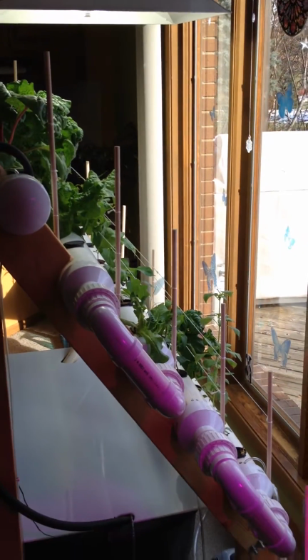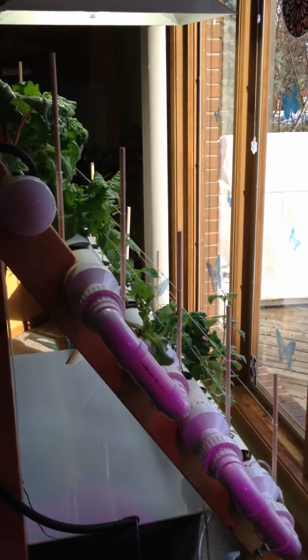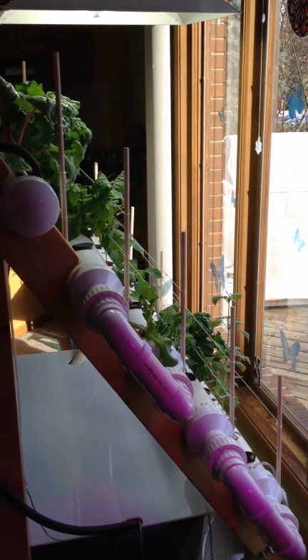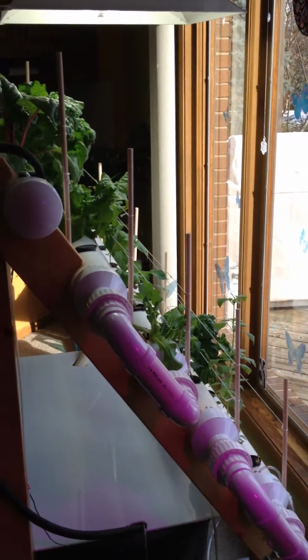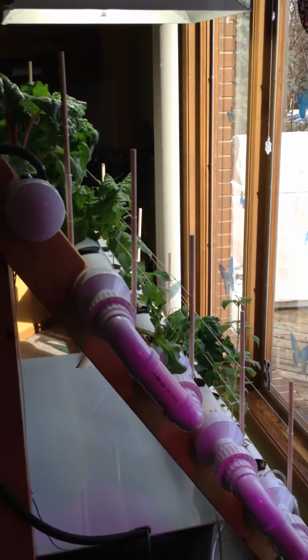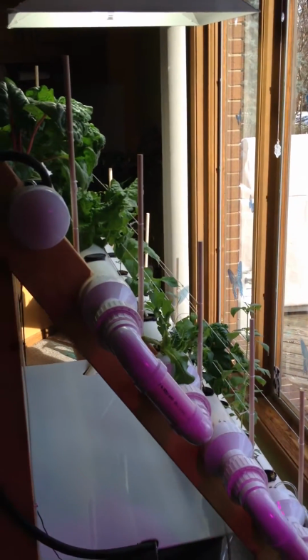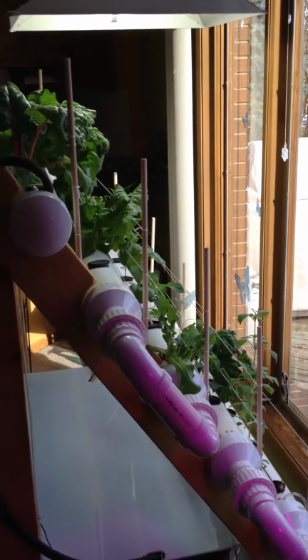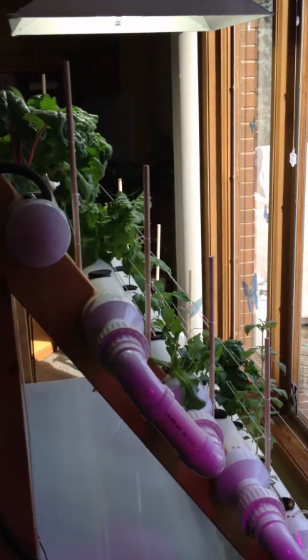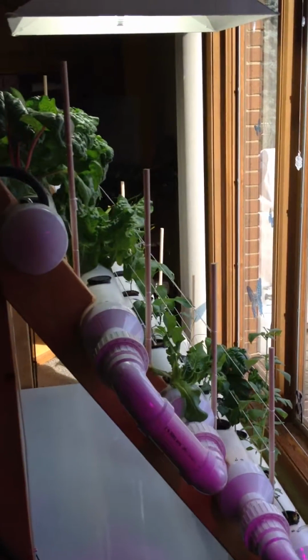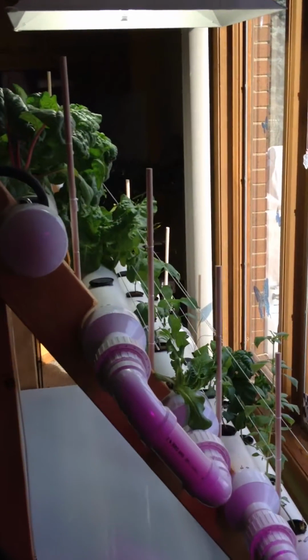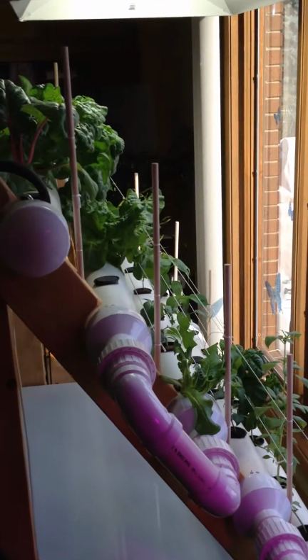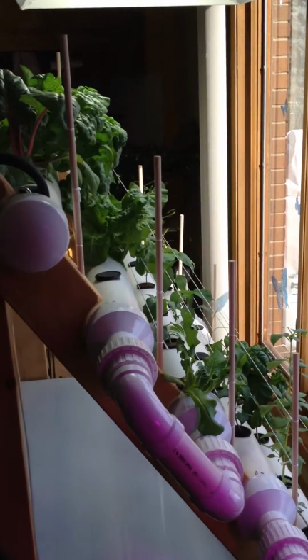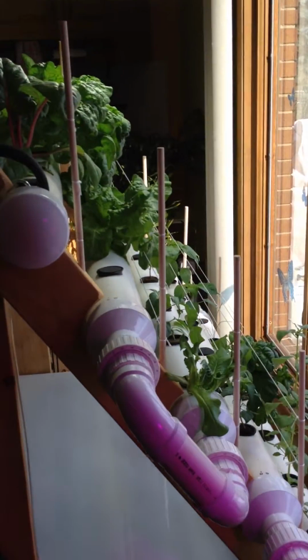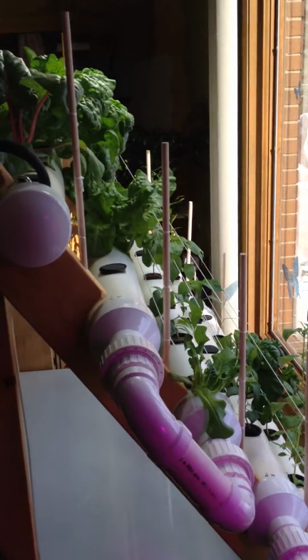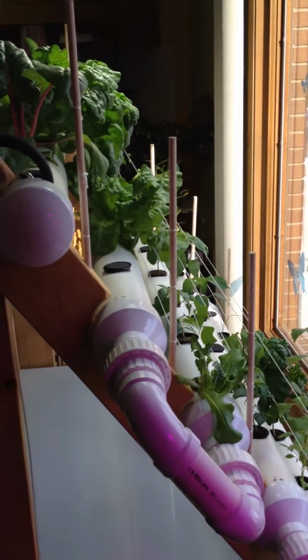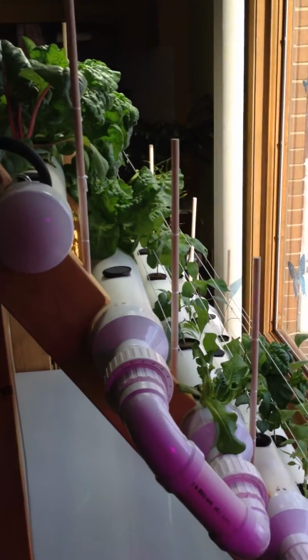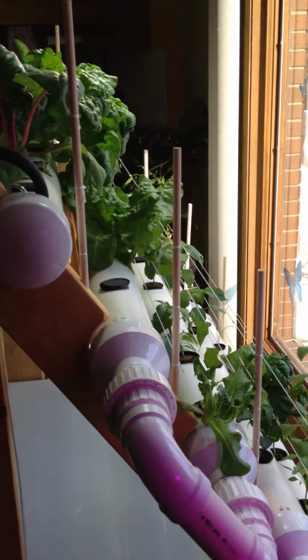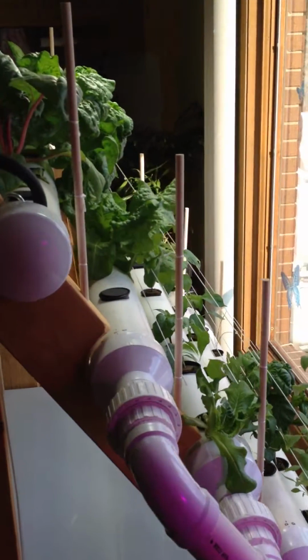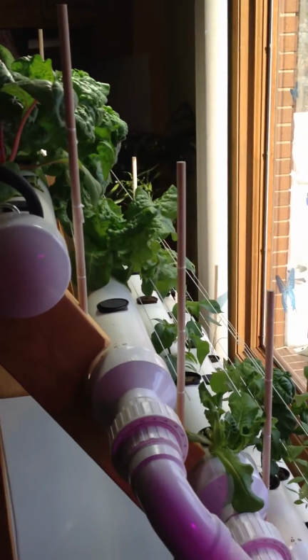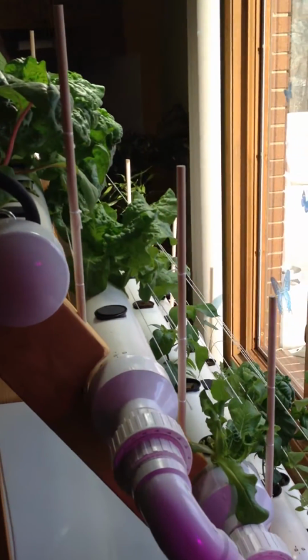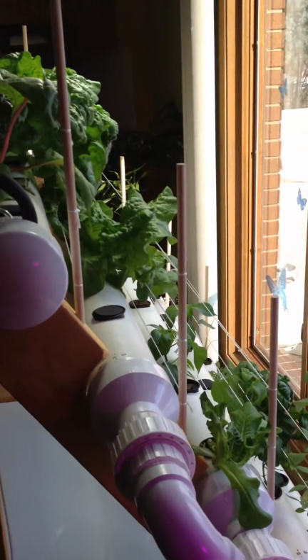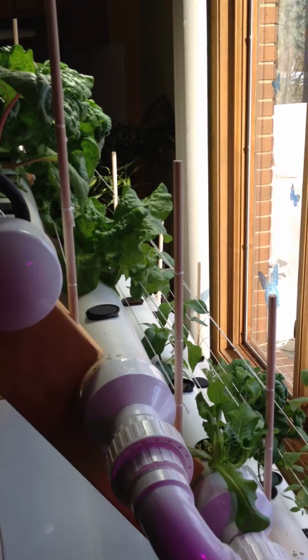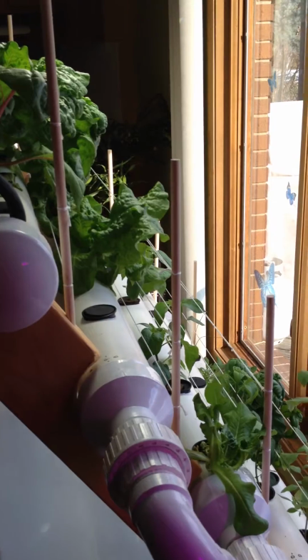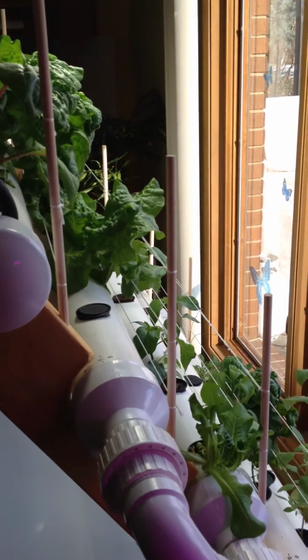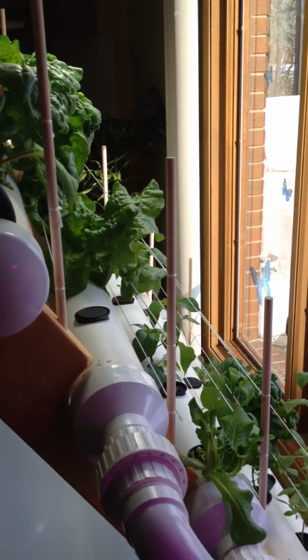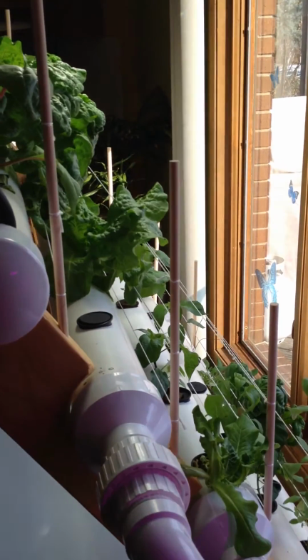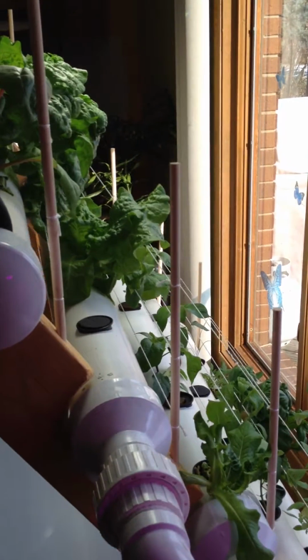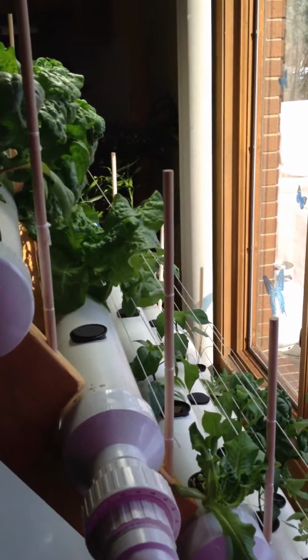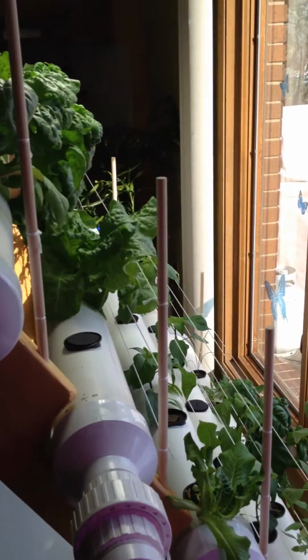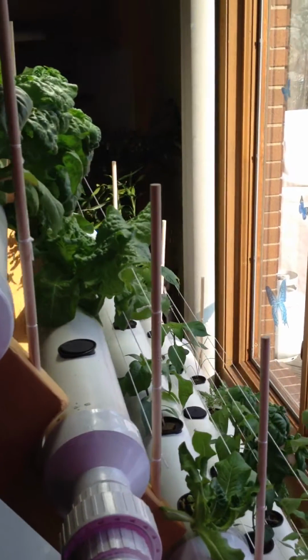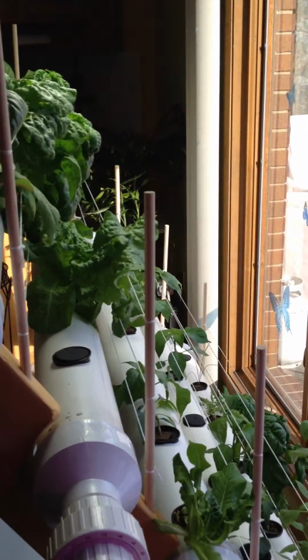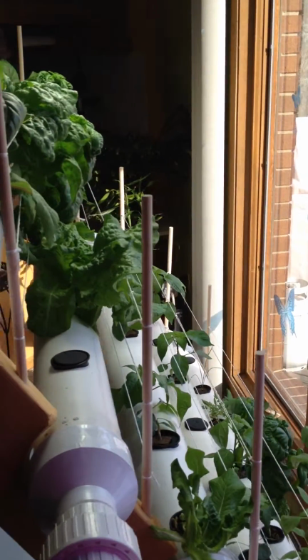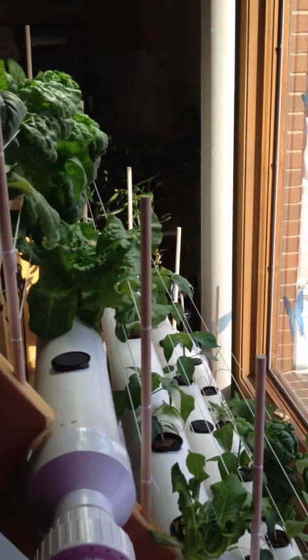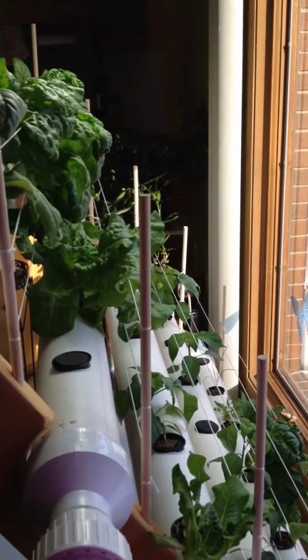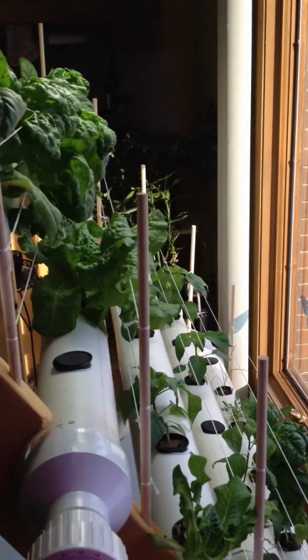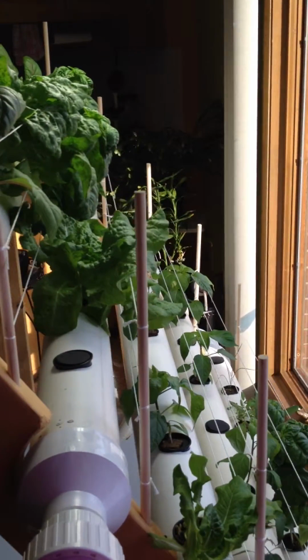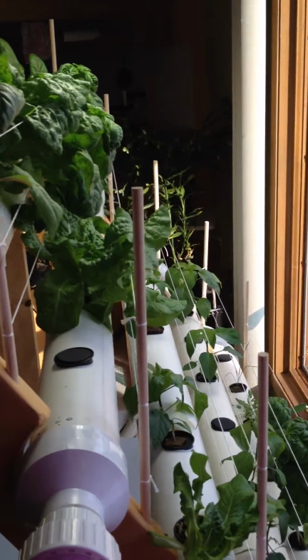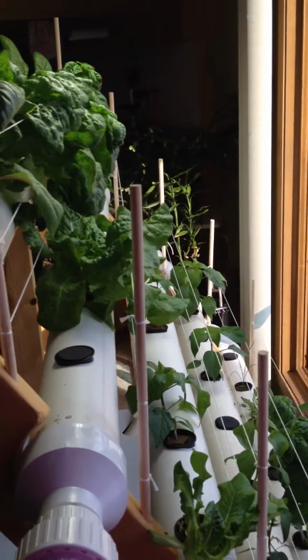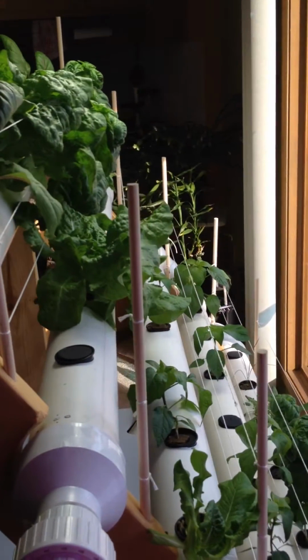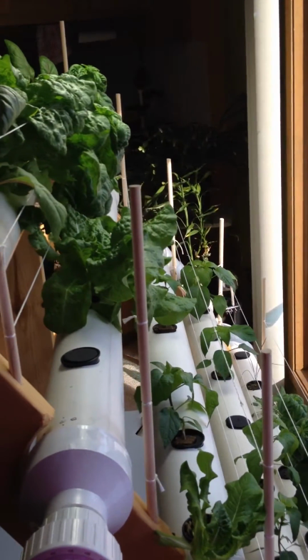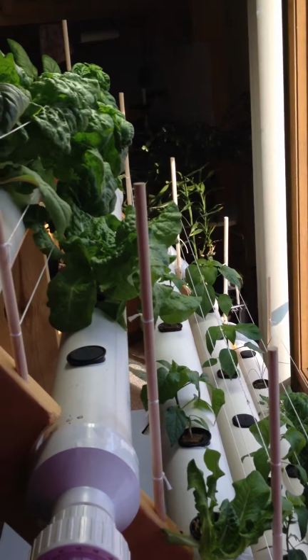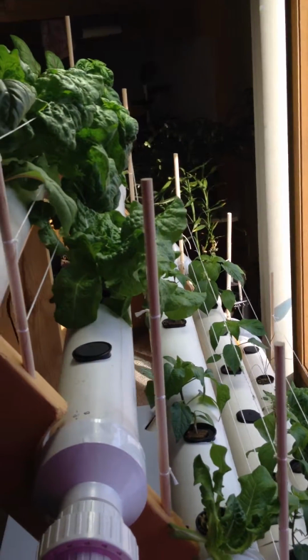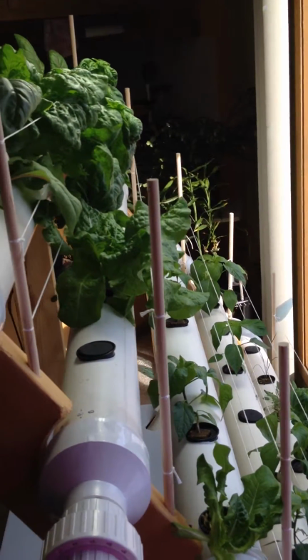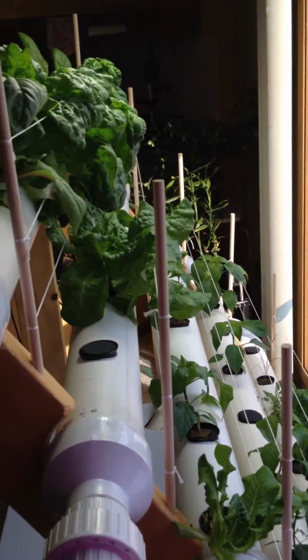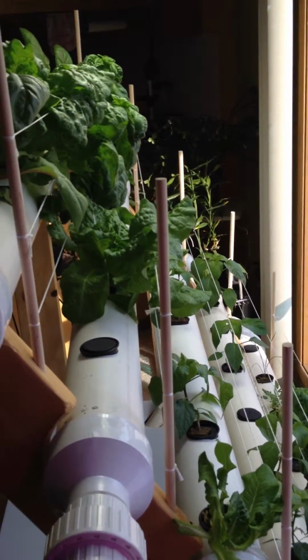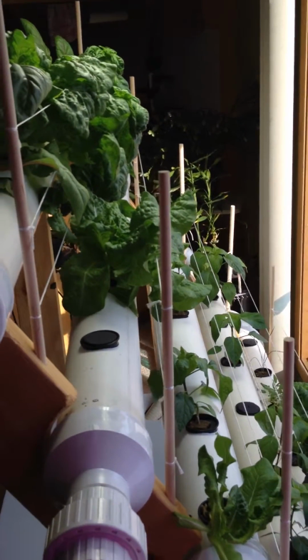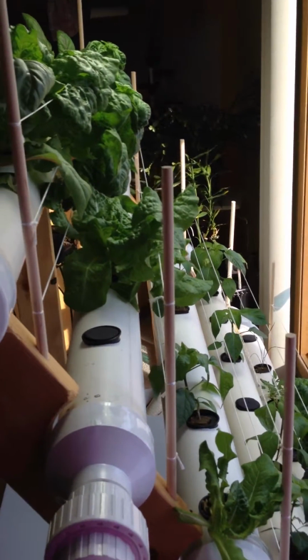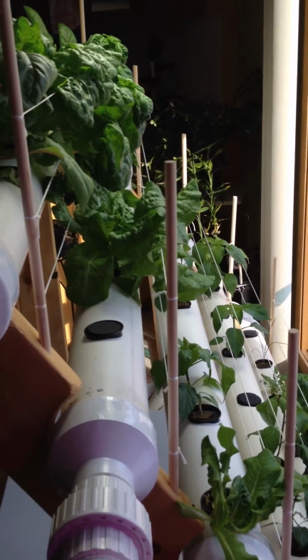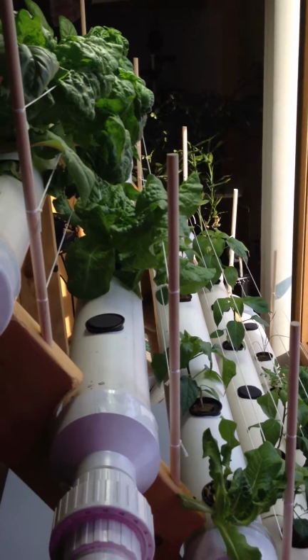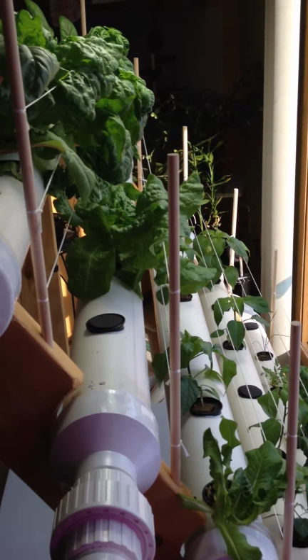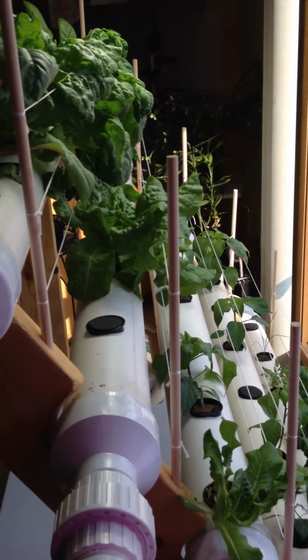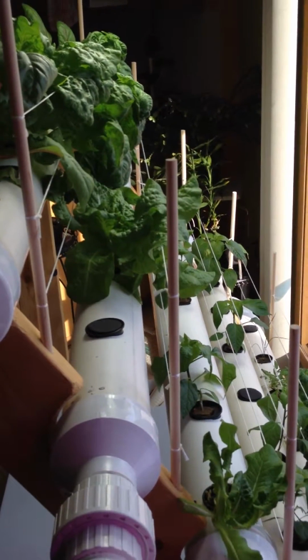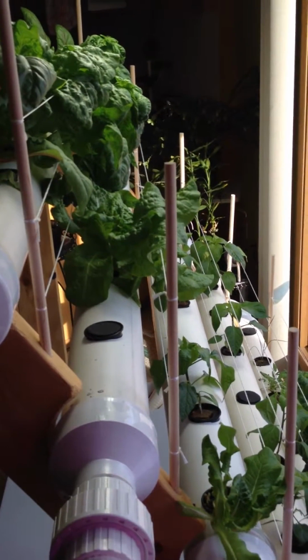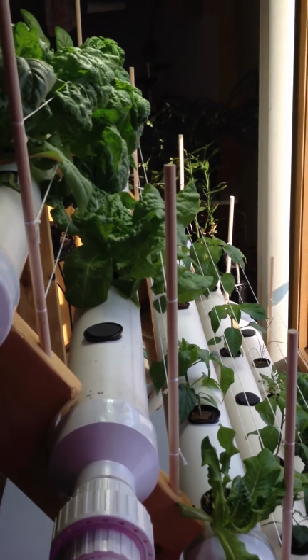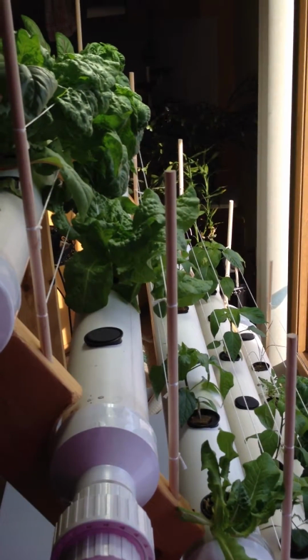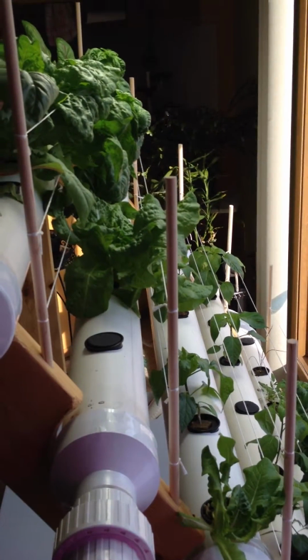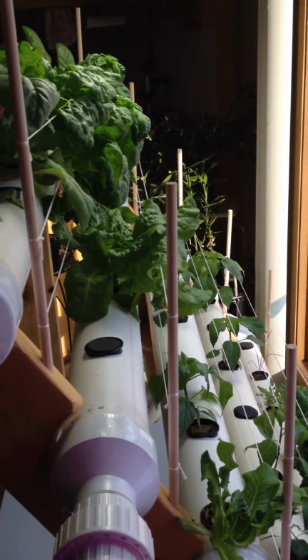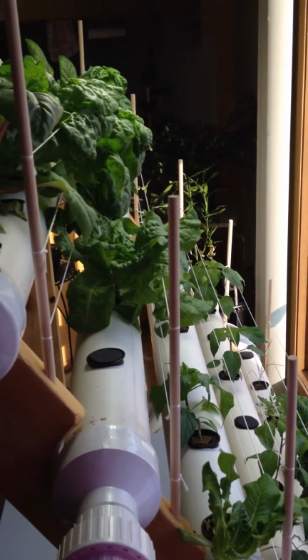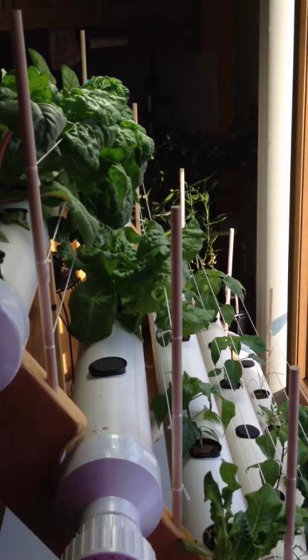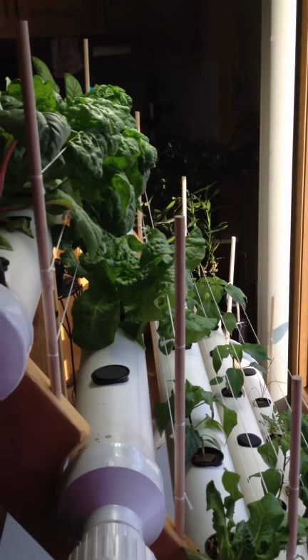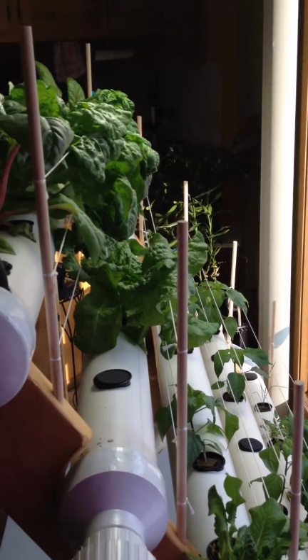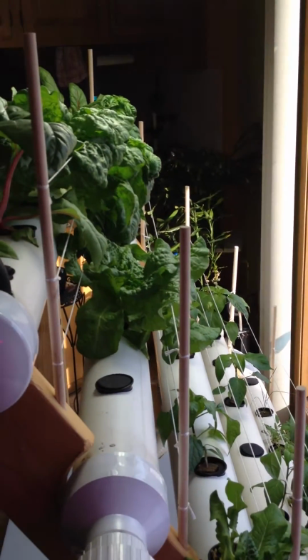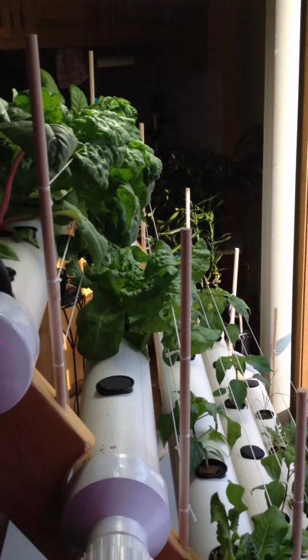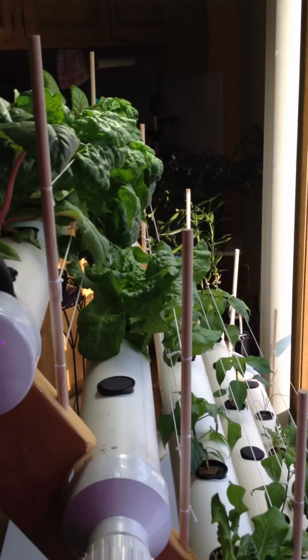If you'd like to get some more information on this and other builds and other hydroponic information, come check out thehydrocultivator.com. Thanks.